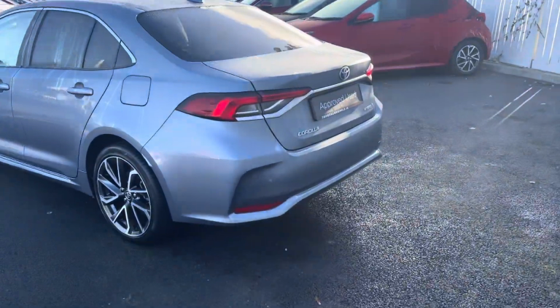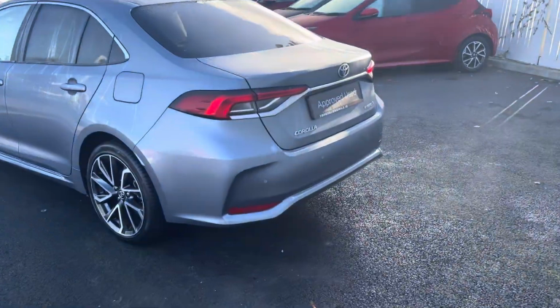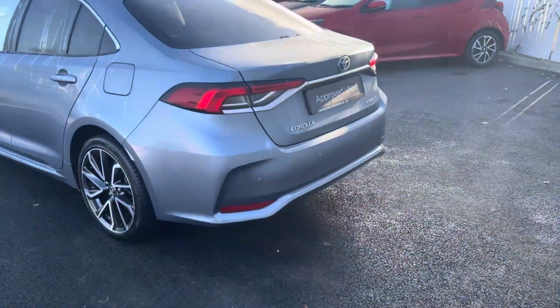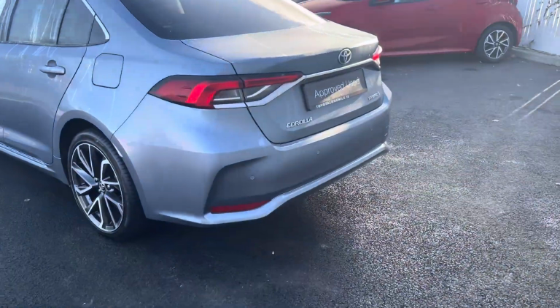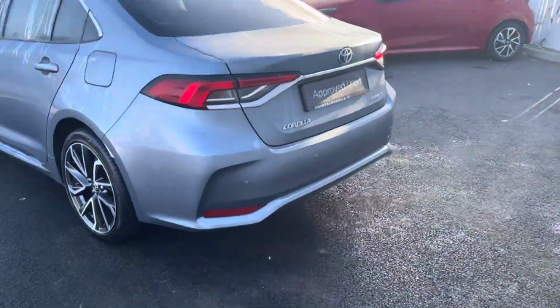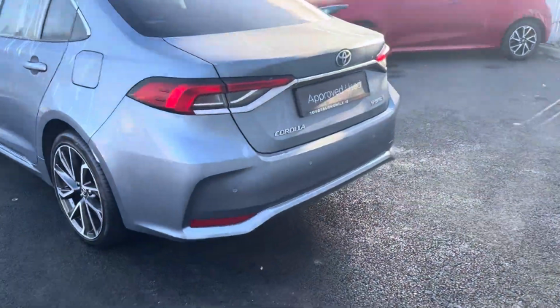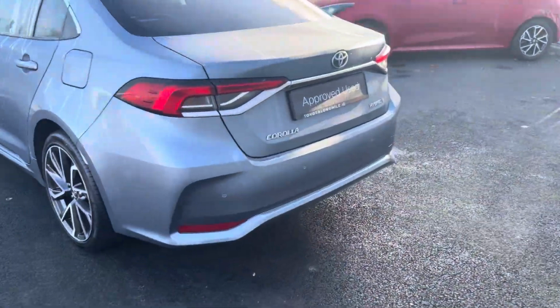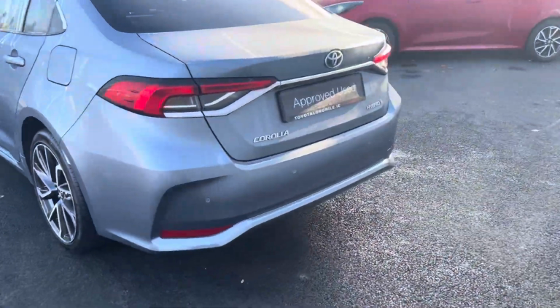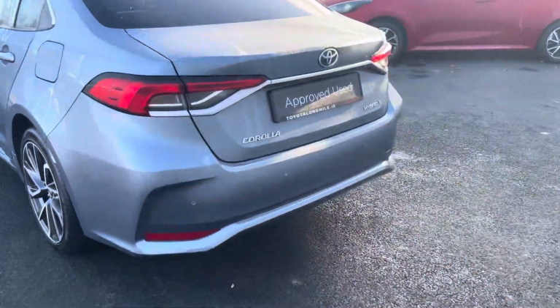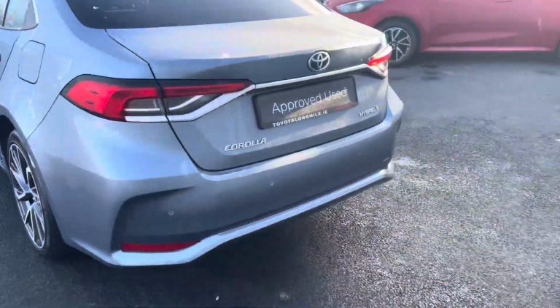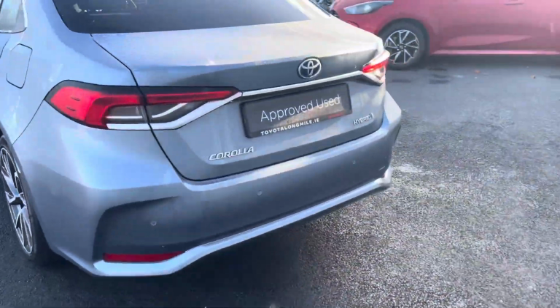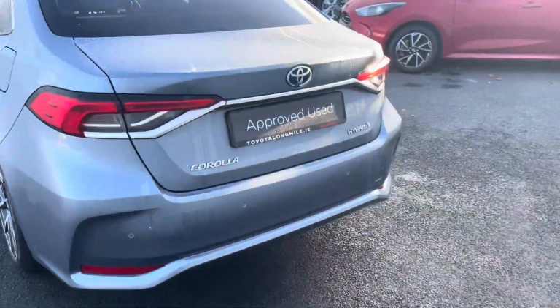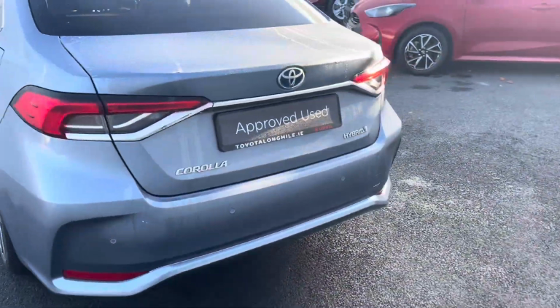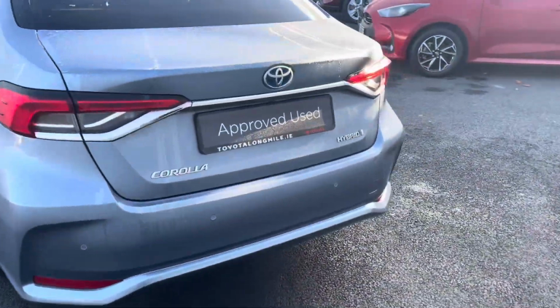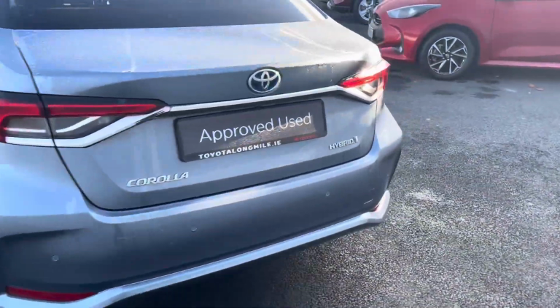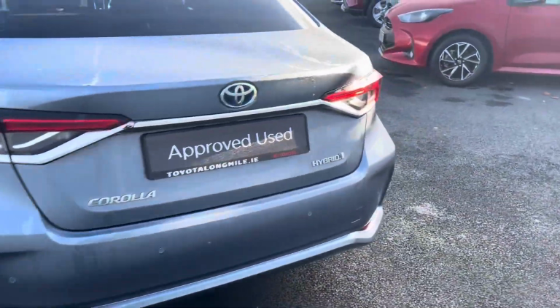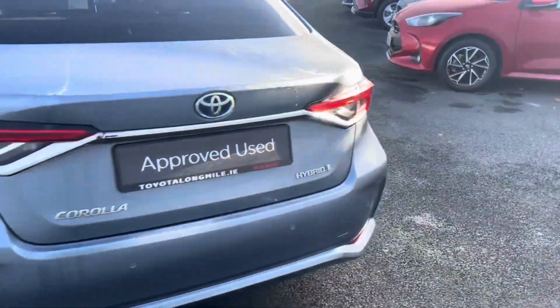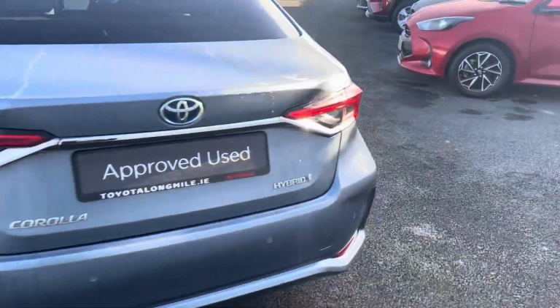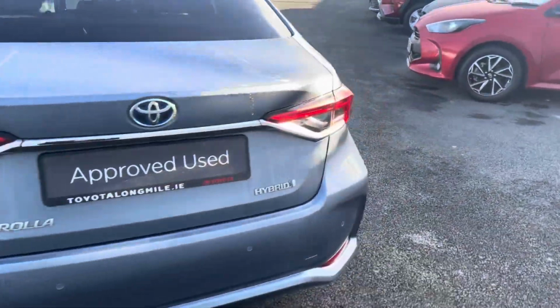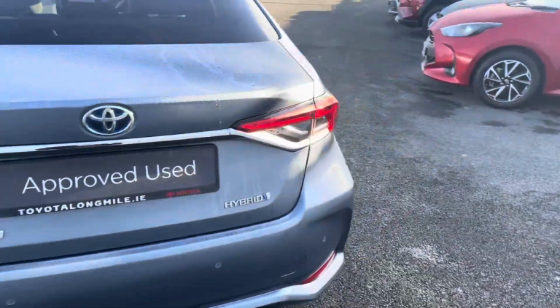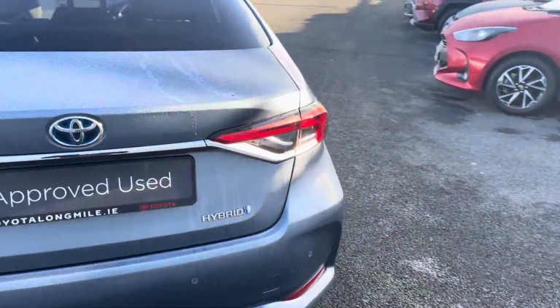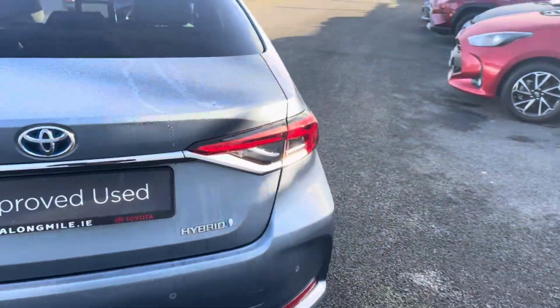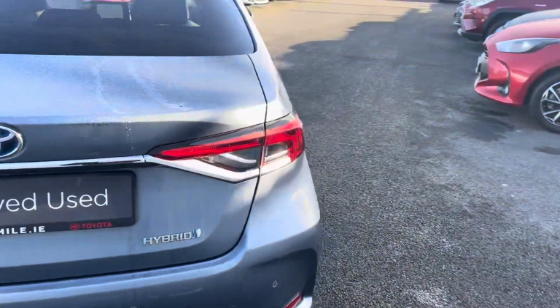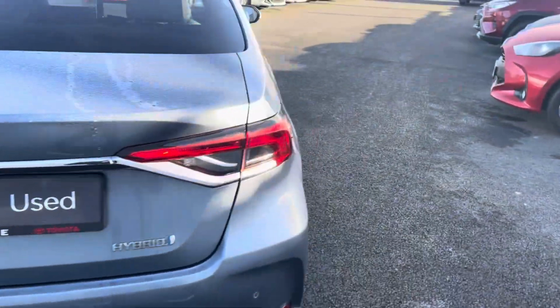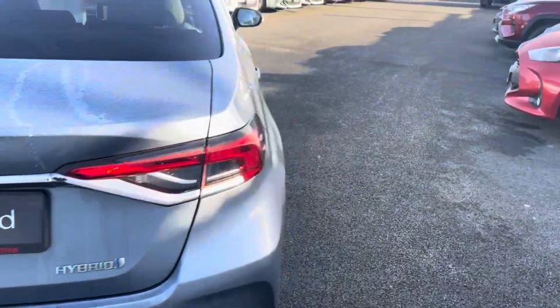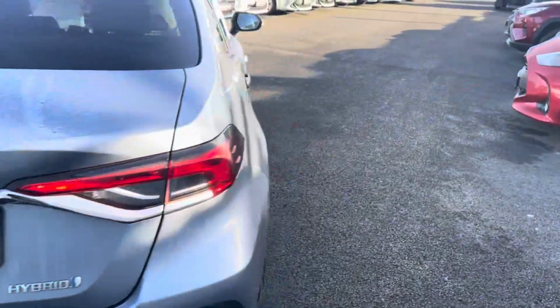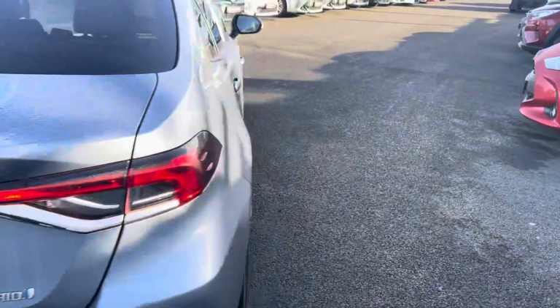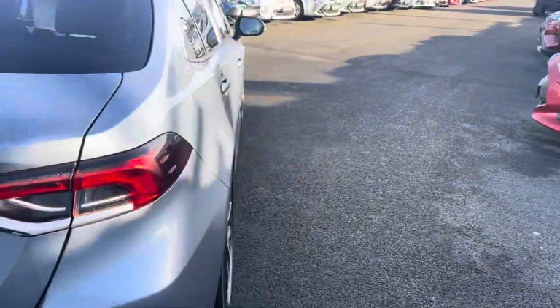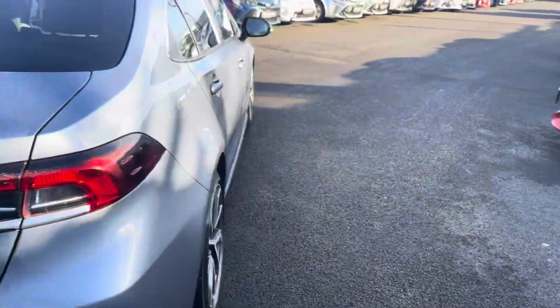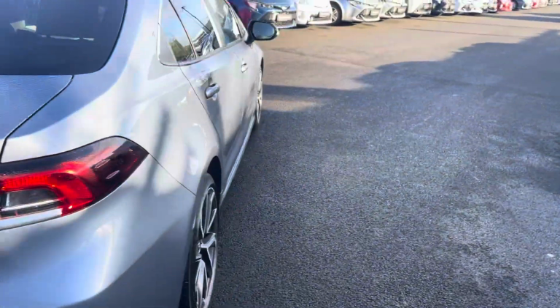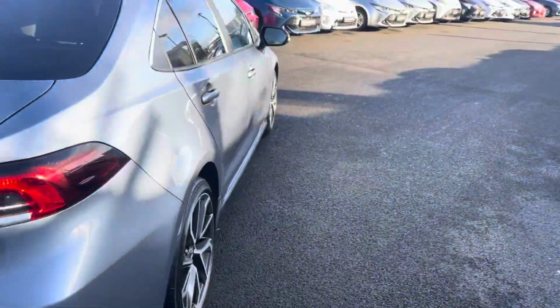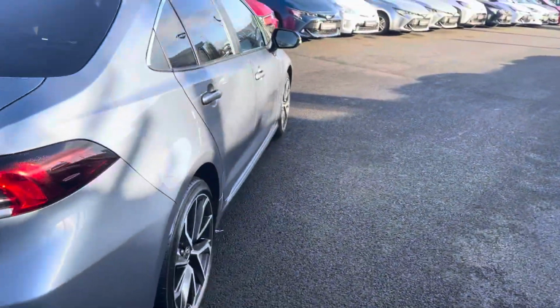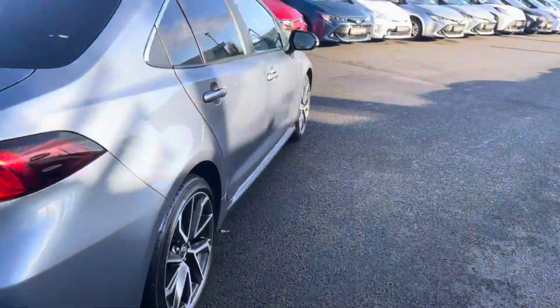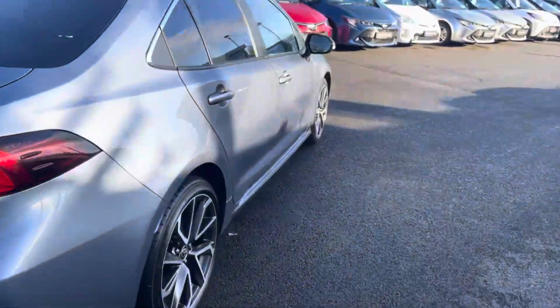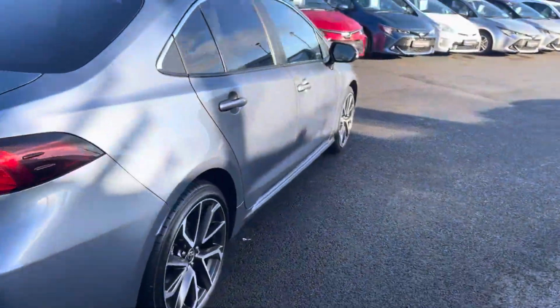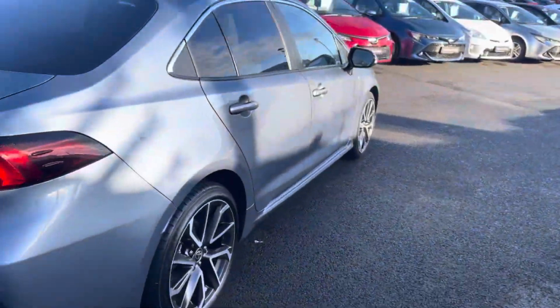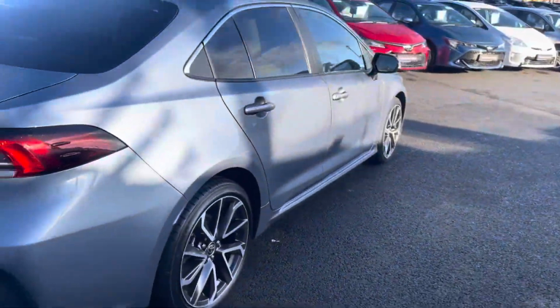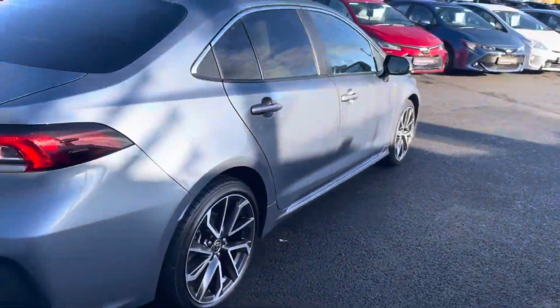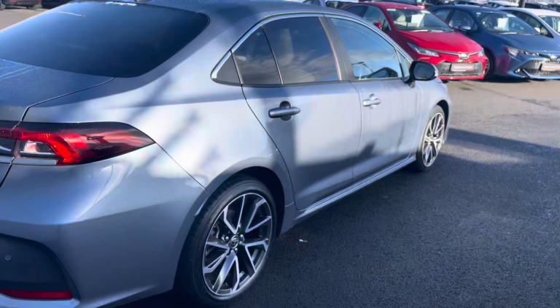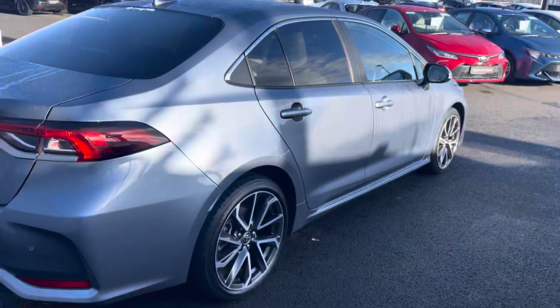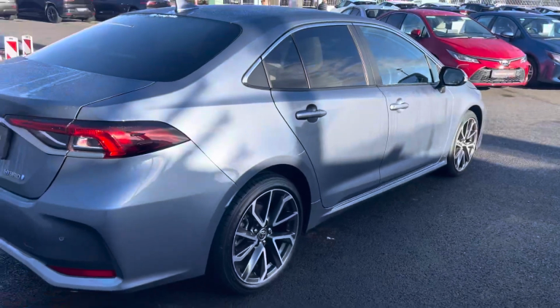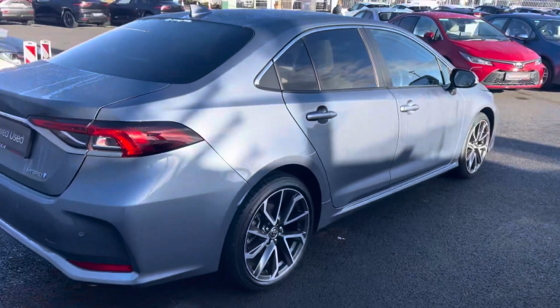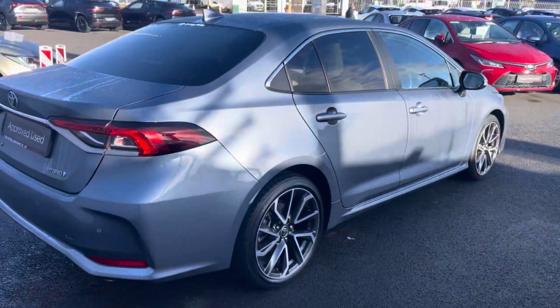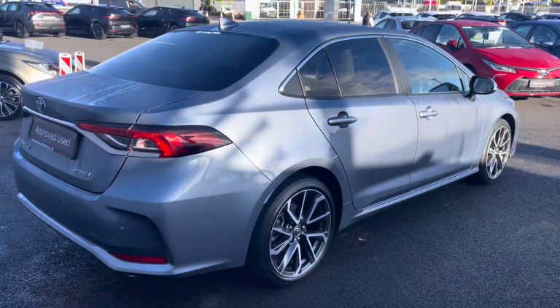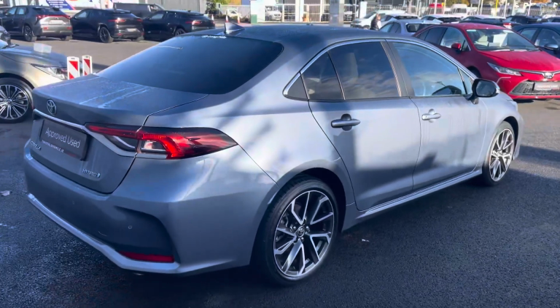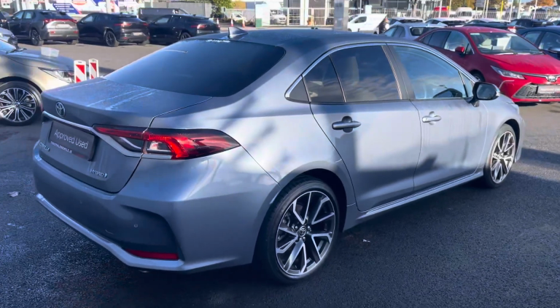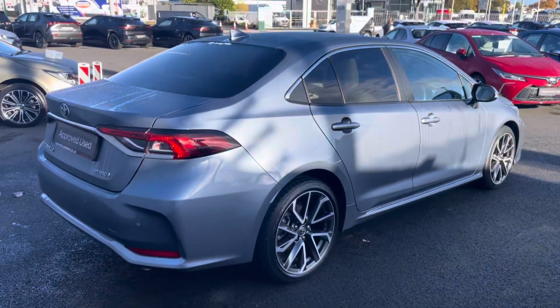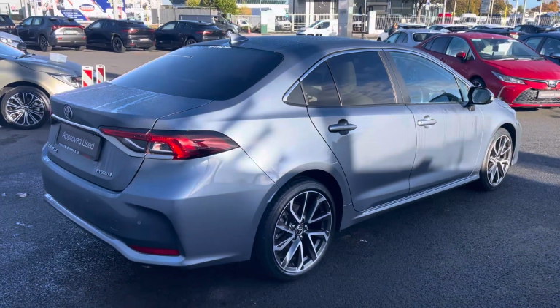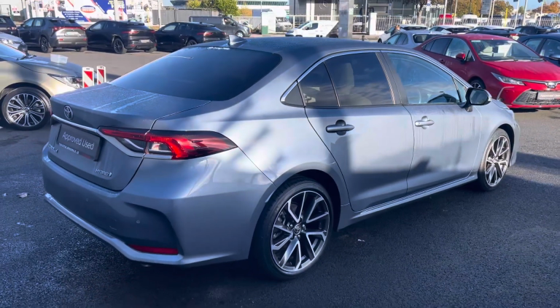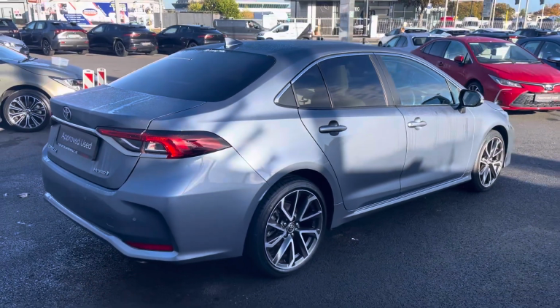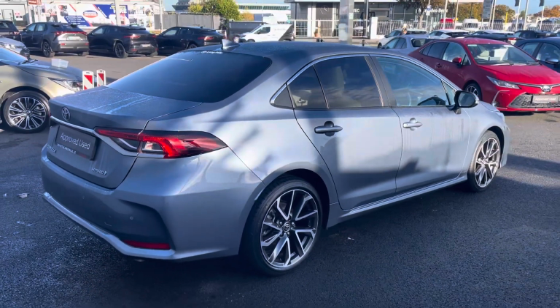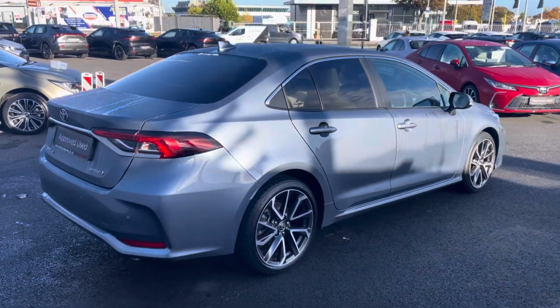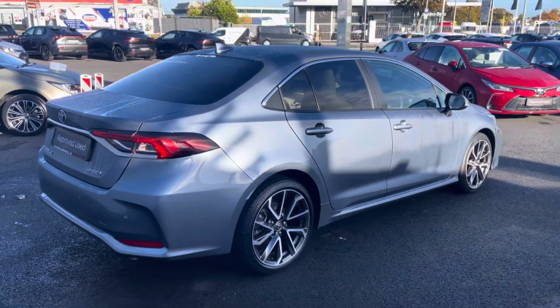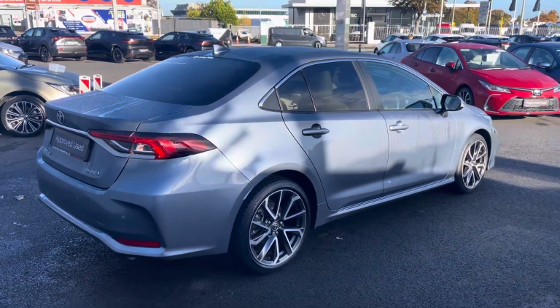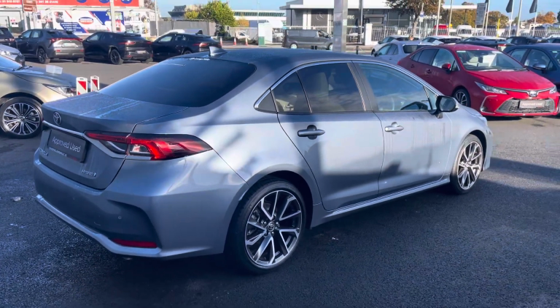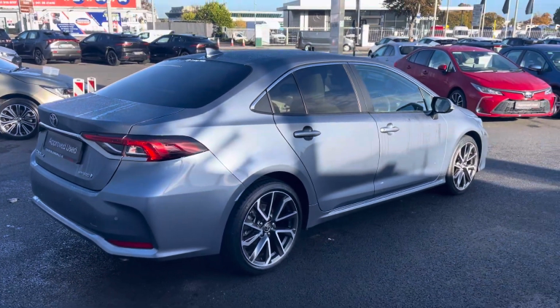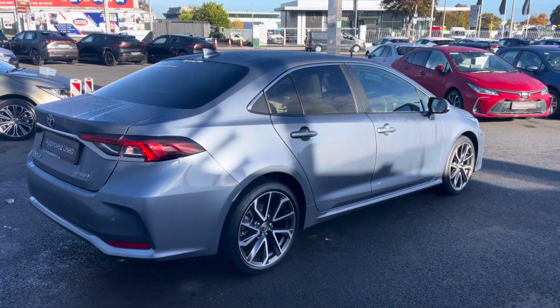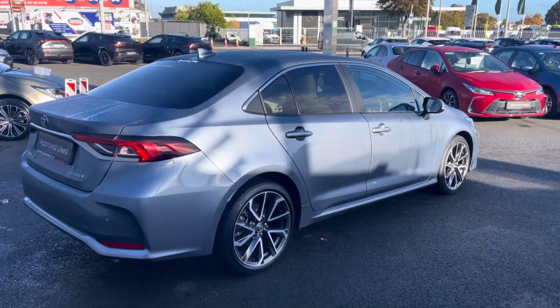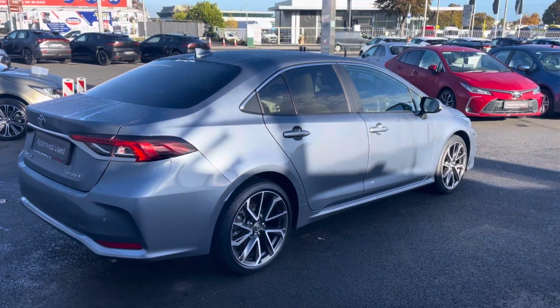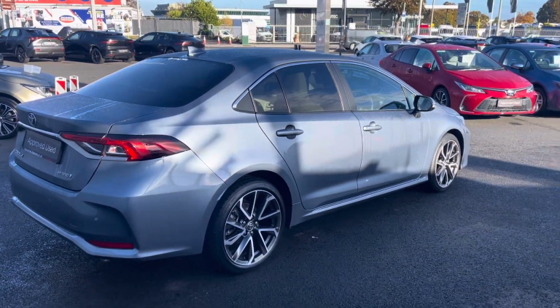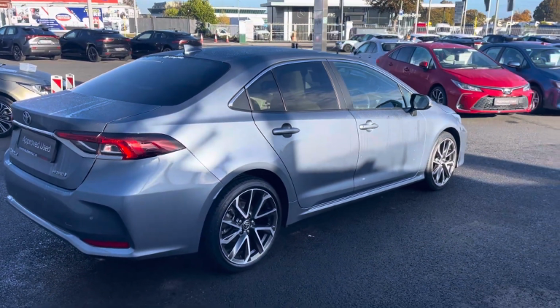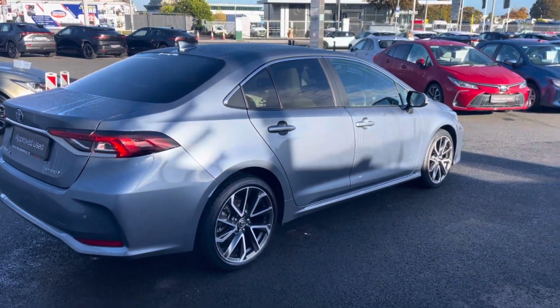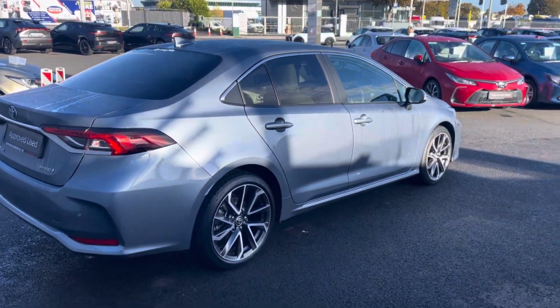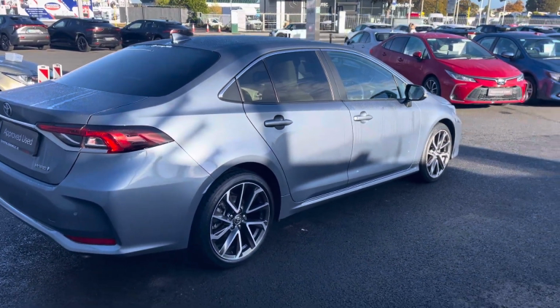At the back you have your sensors and reversing camera, and privacy glass.